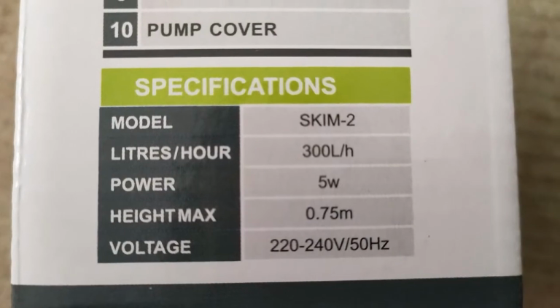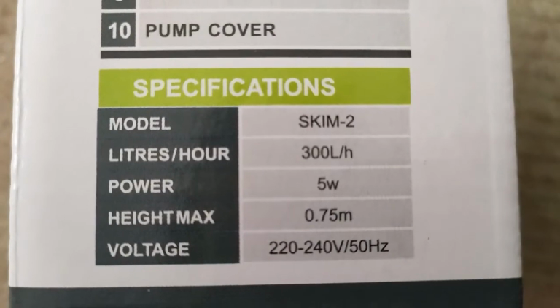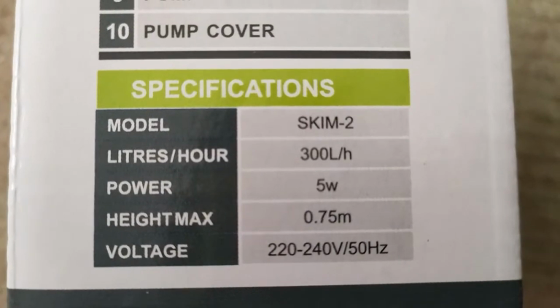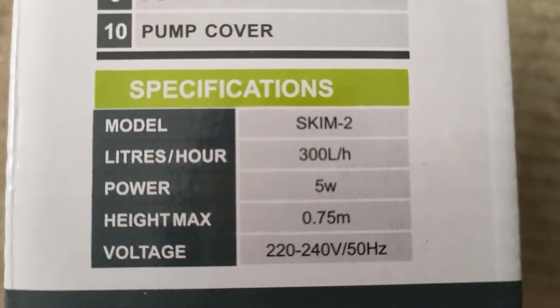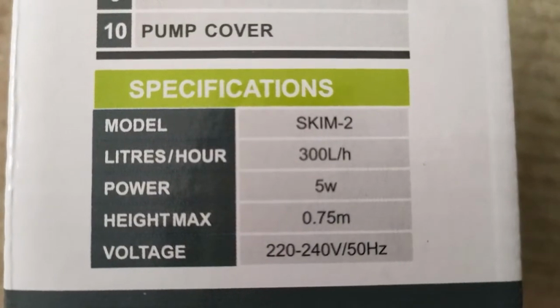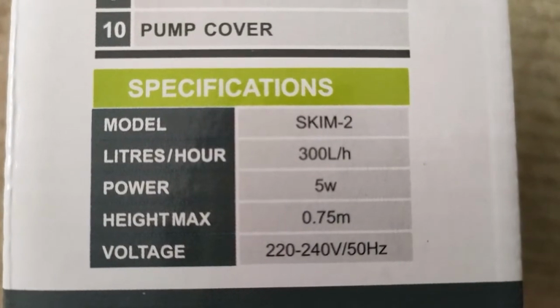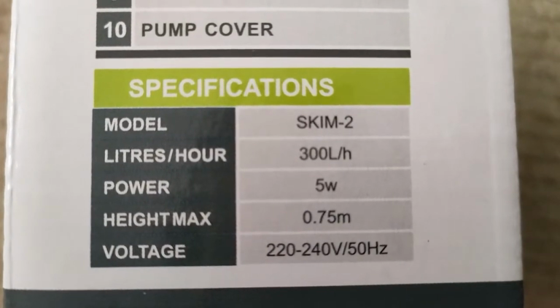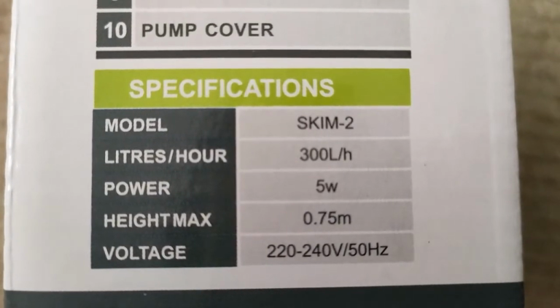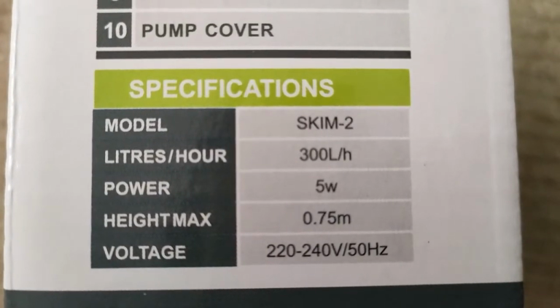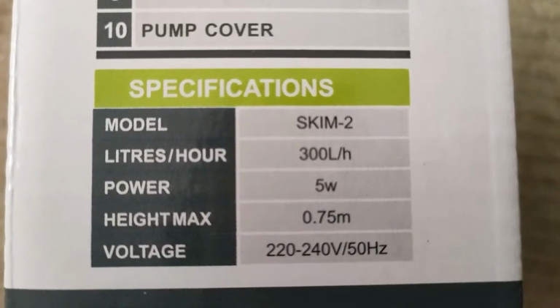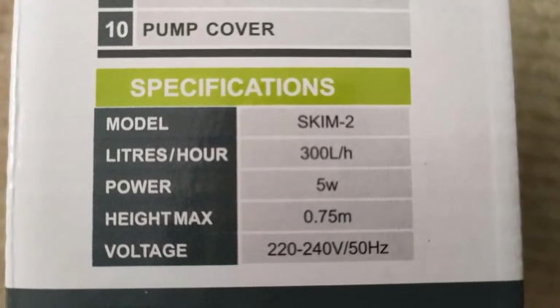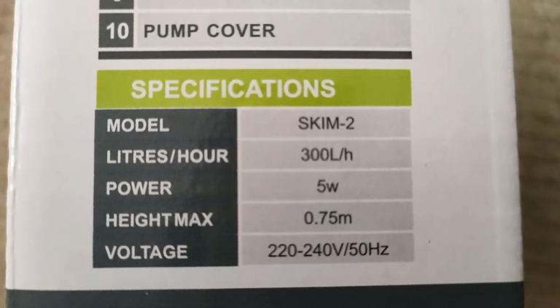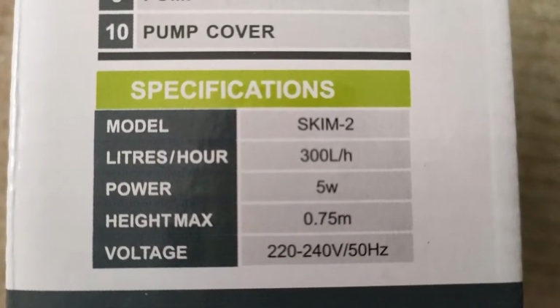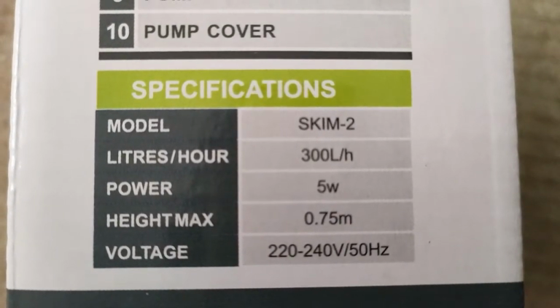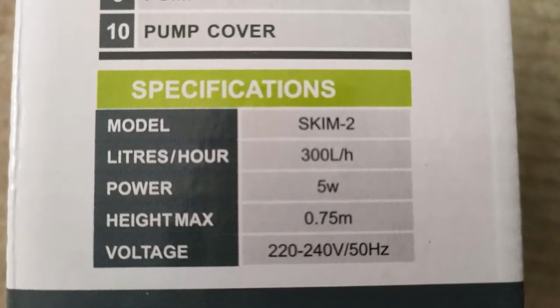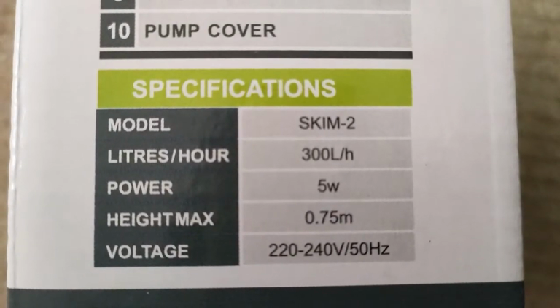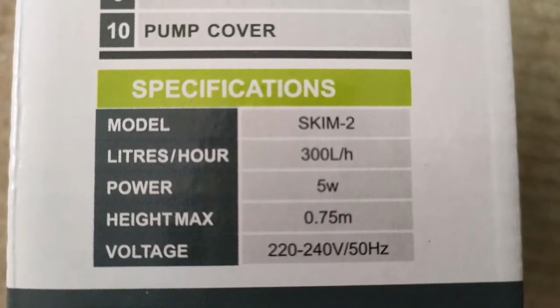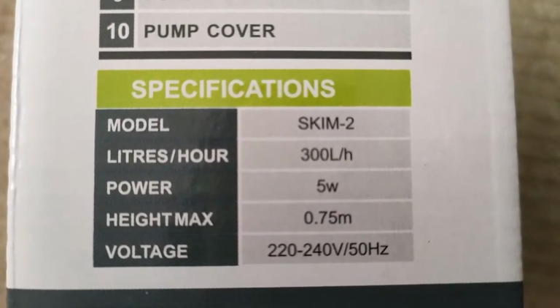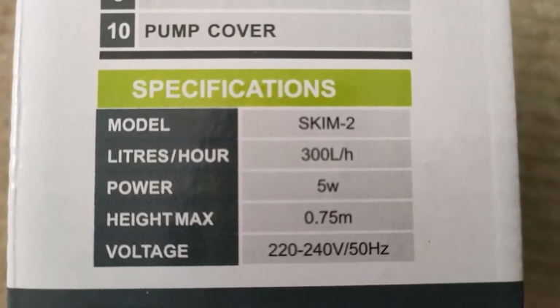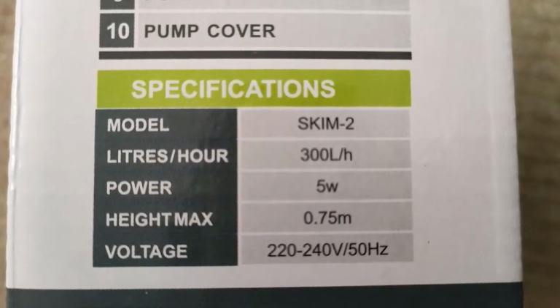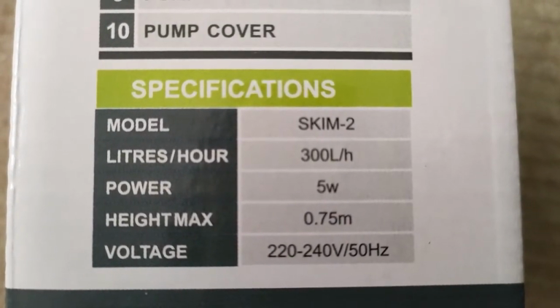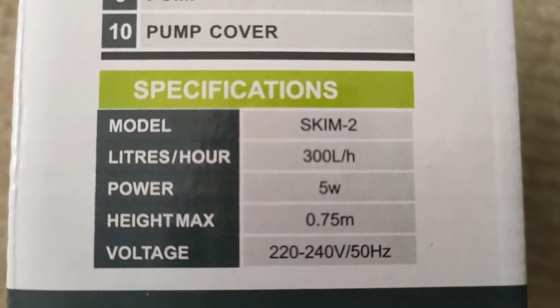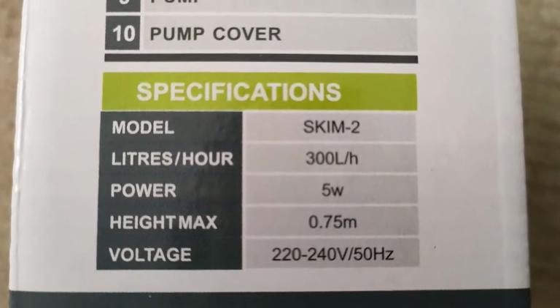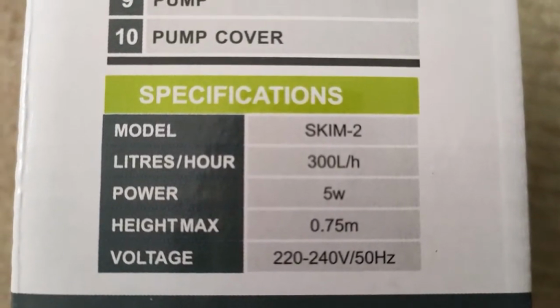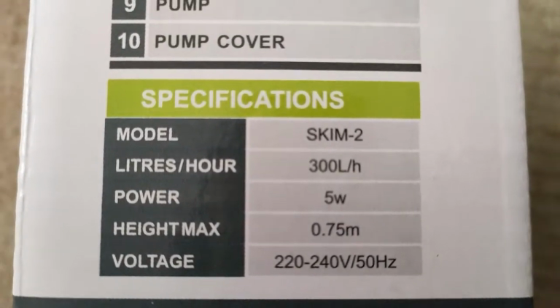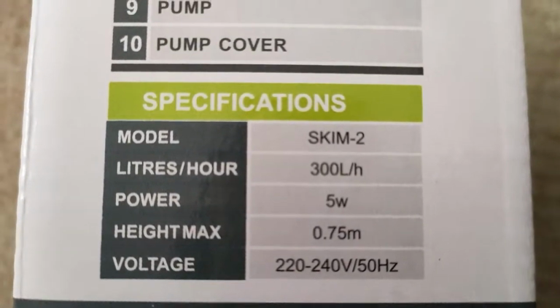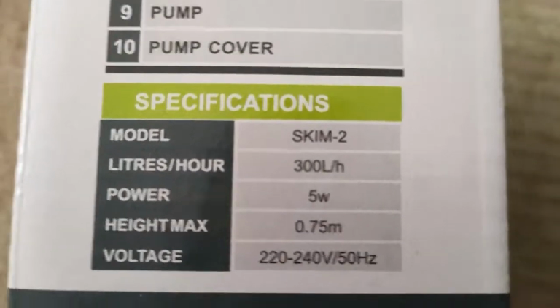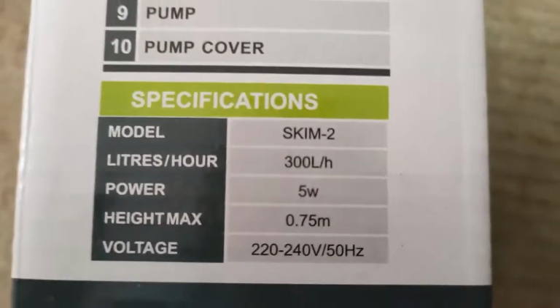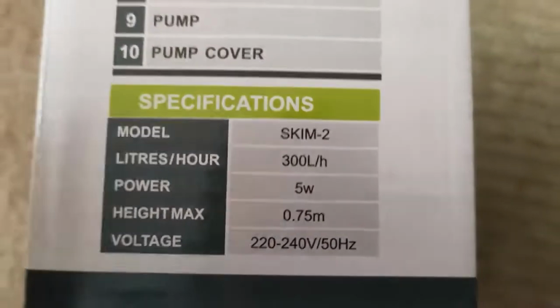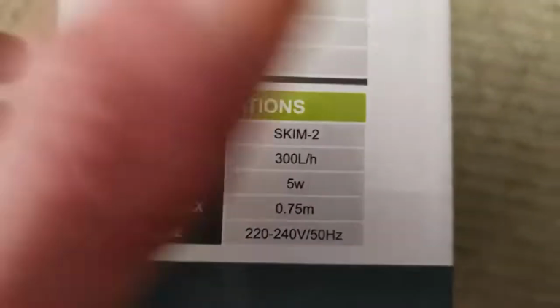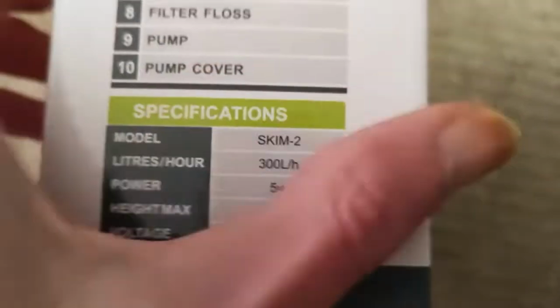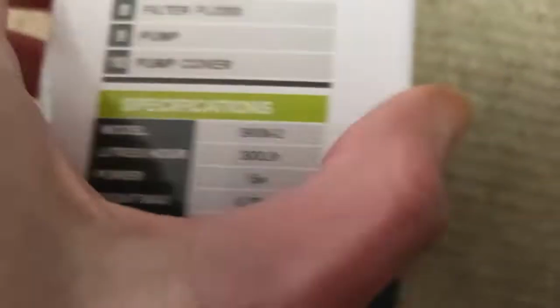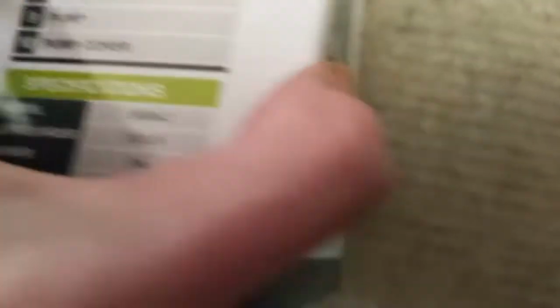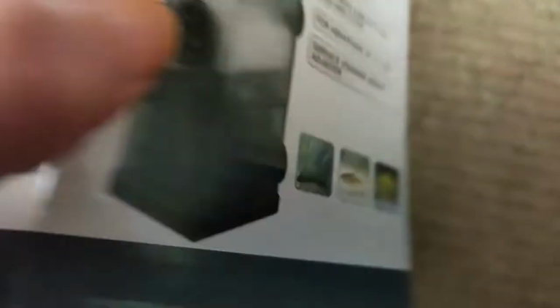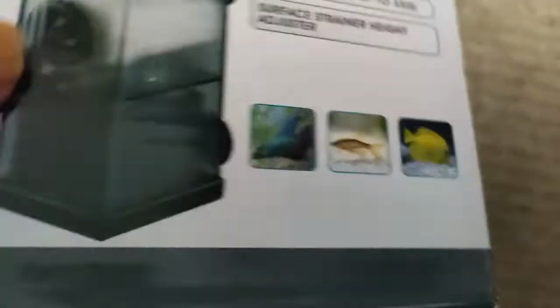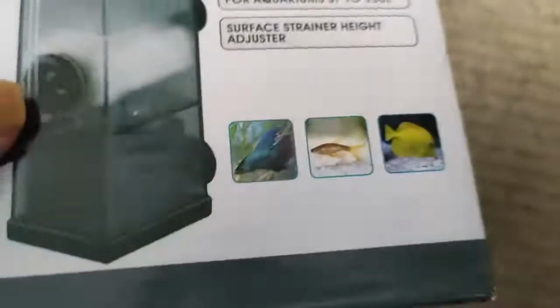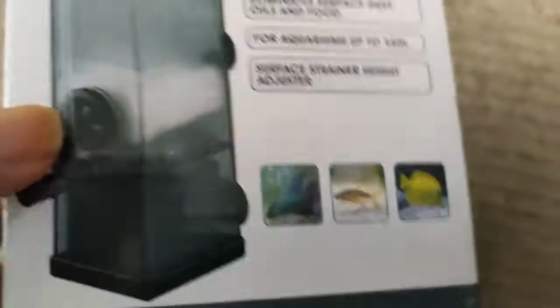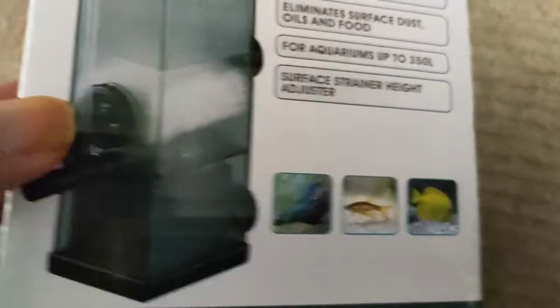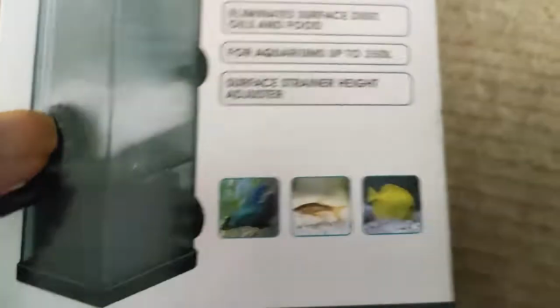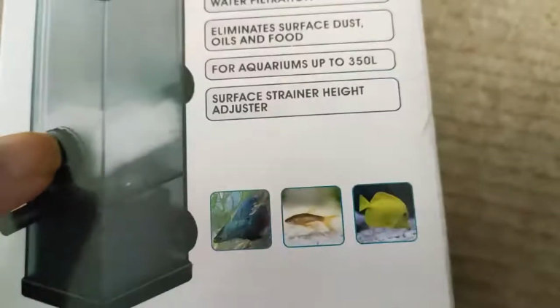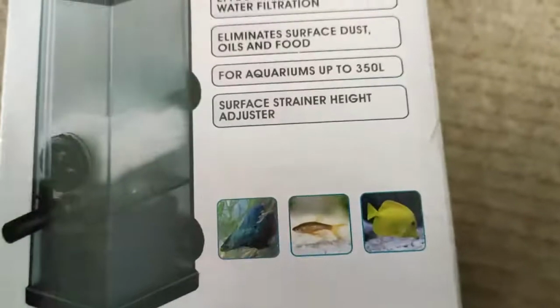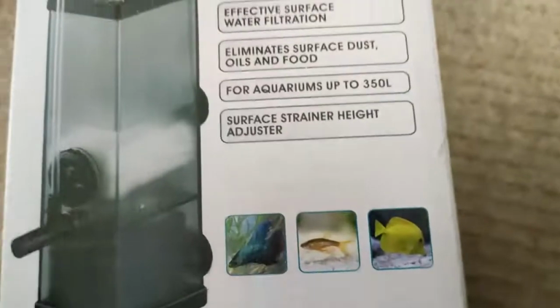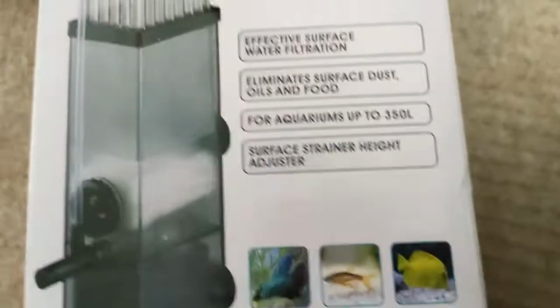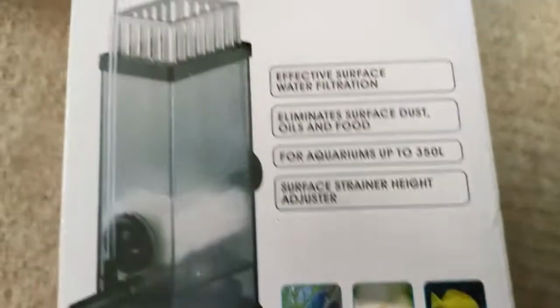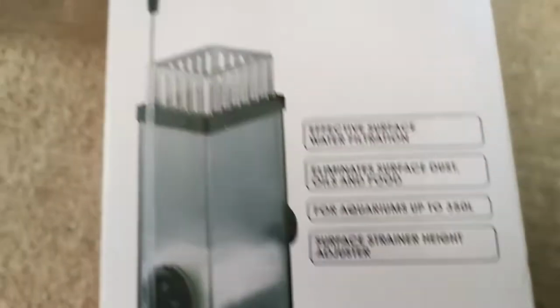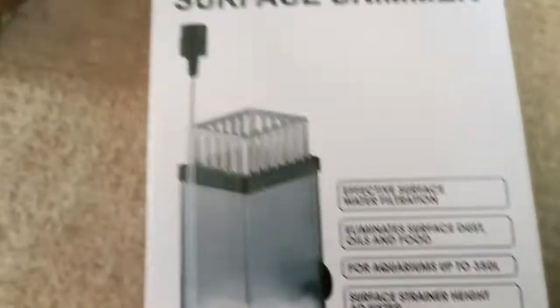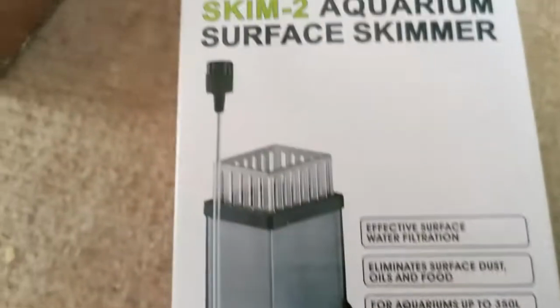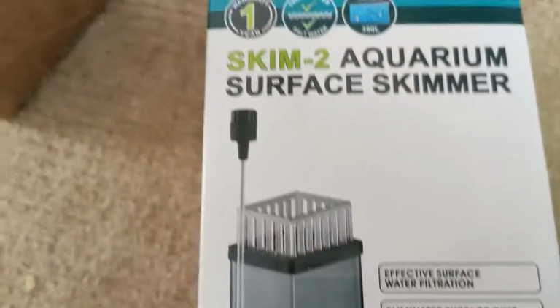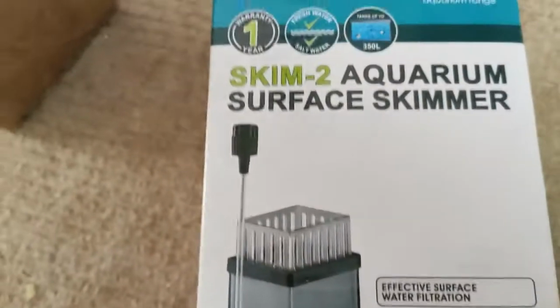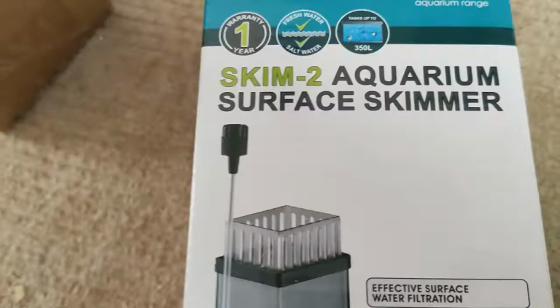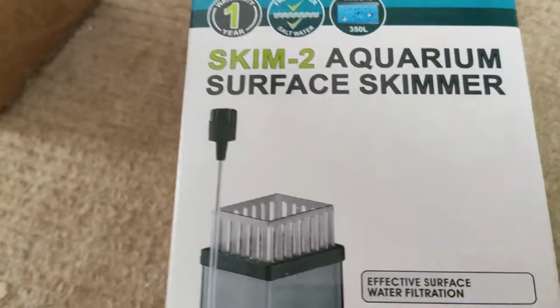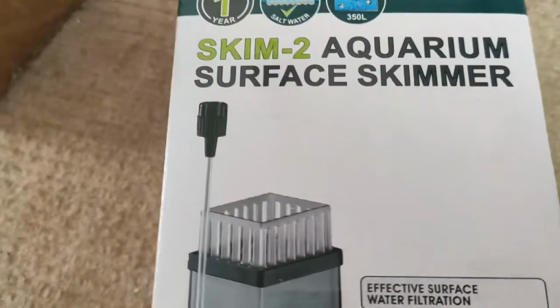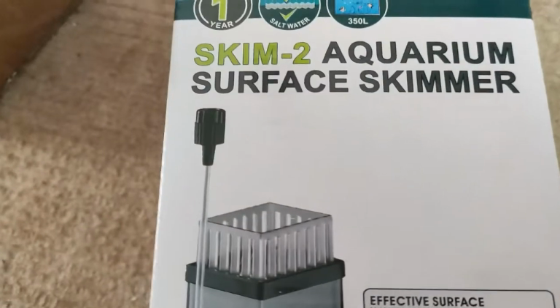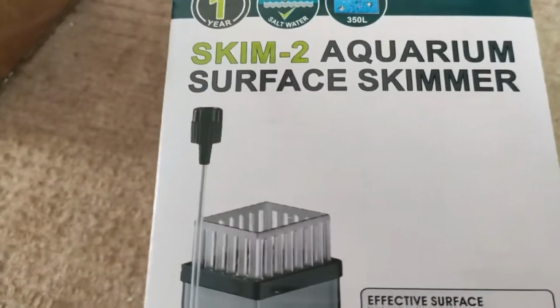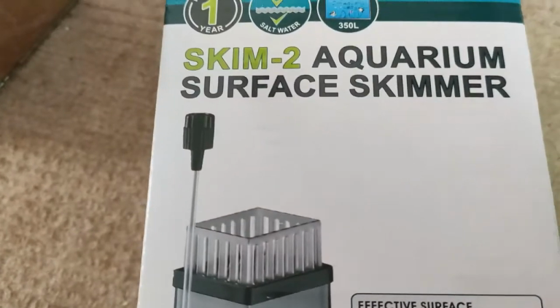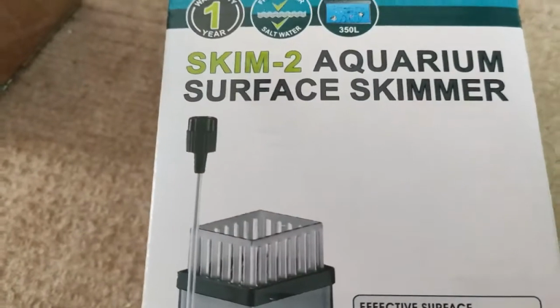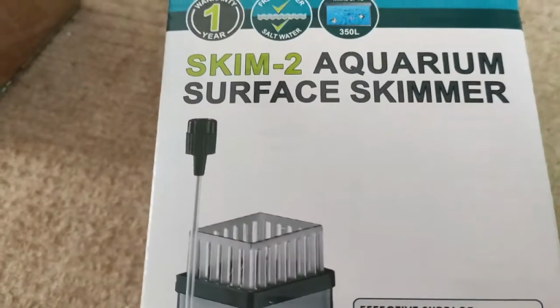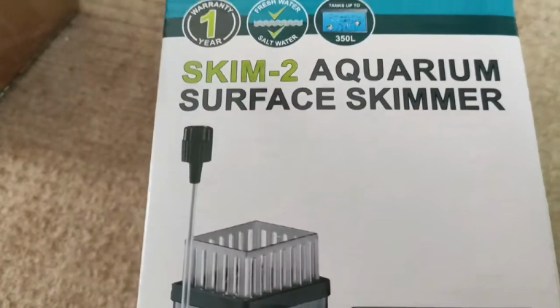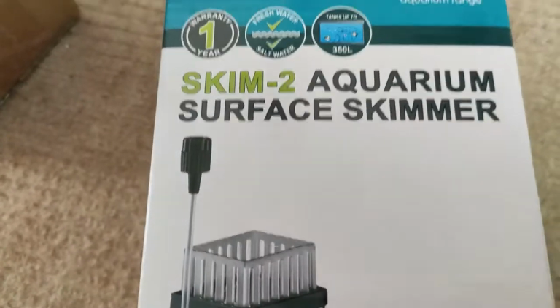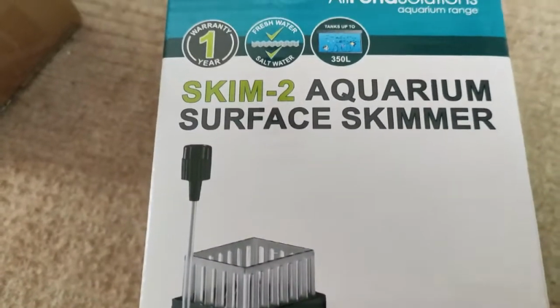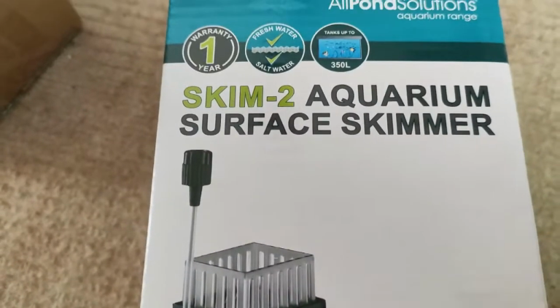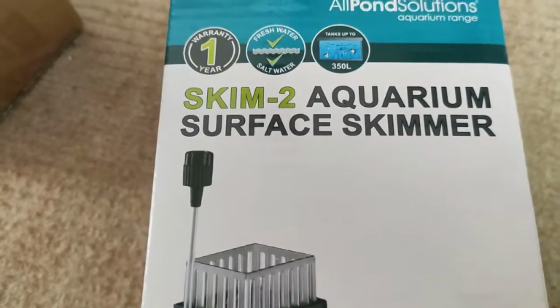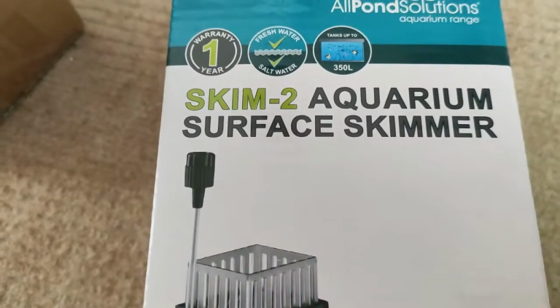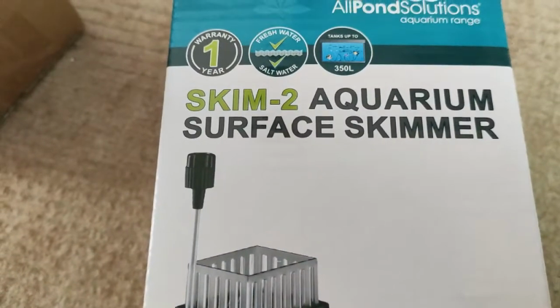It runs at 350 litres an hour, 5 watts. This cost me with postage £12.